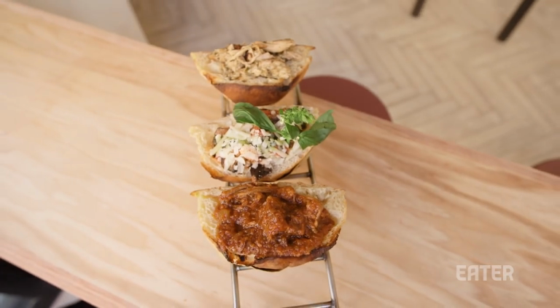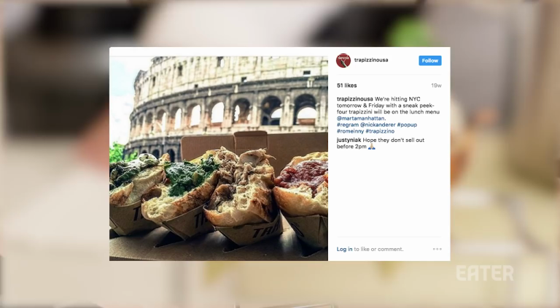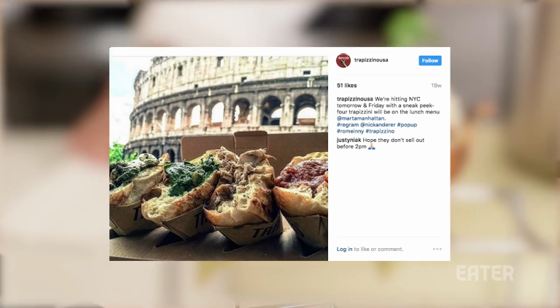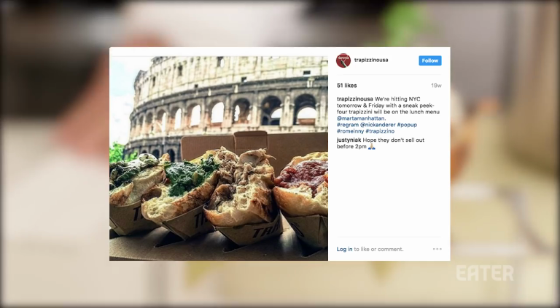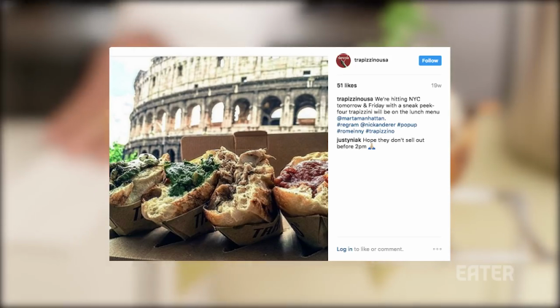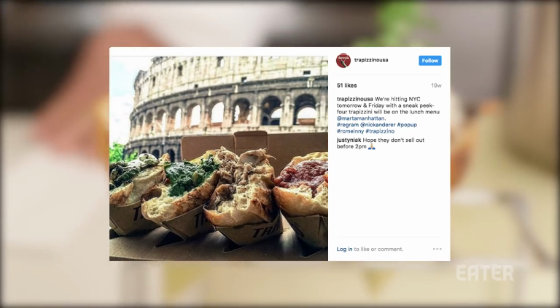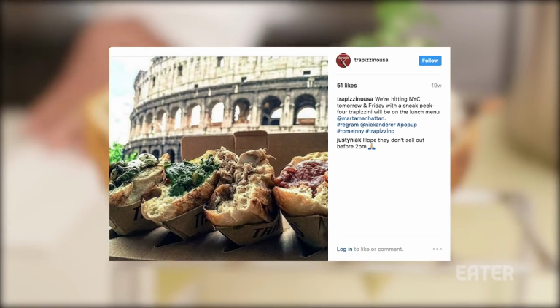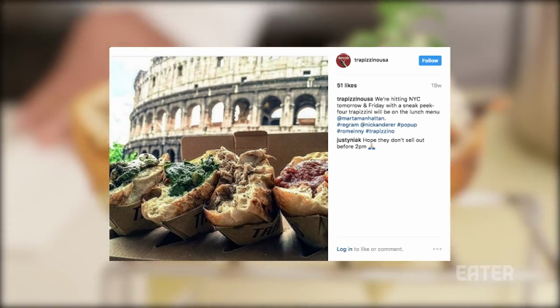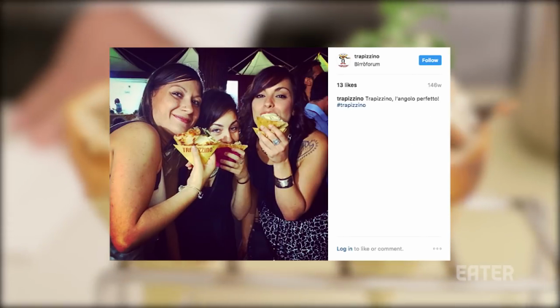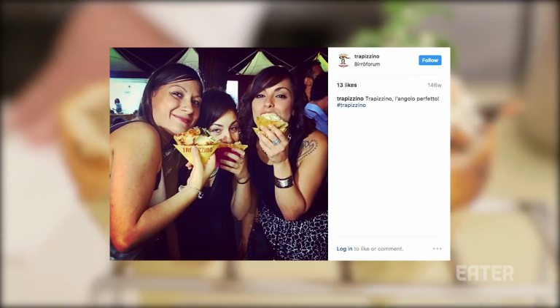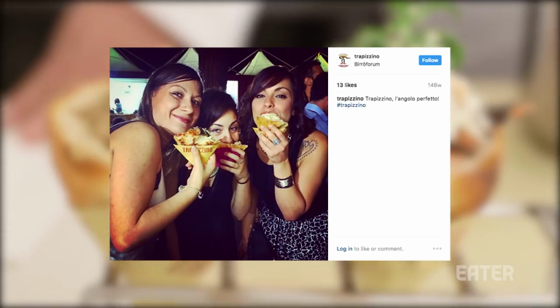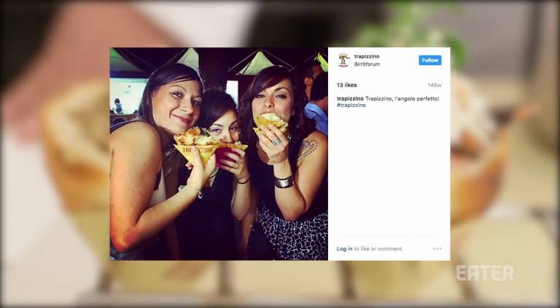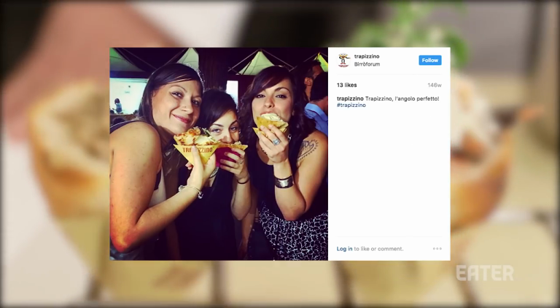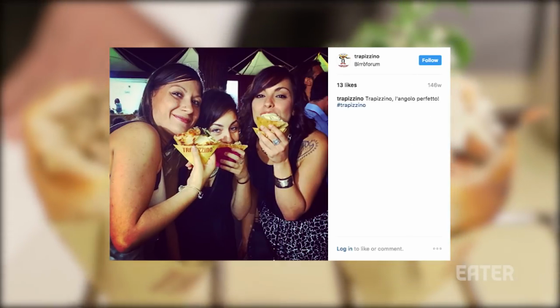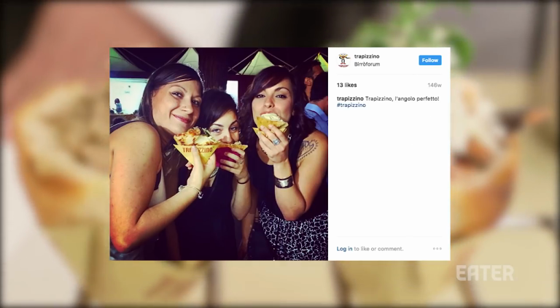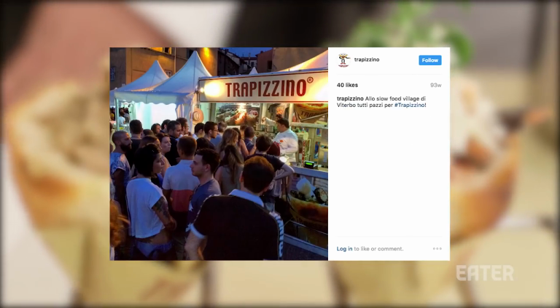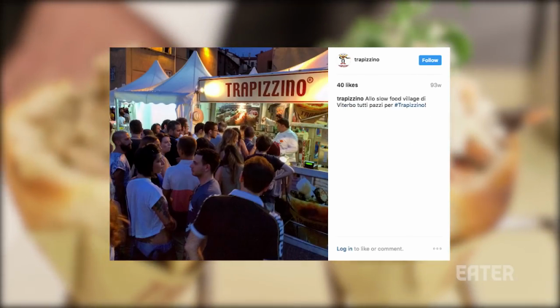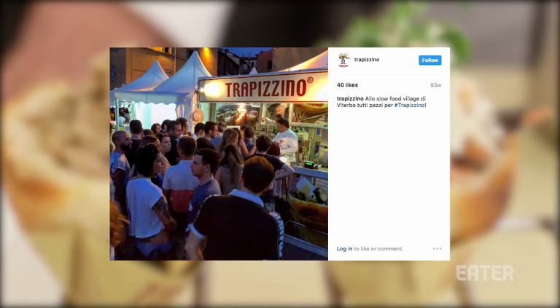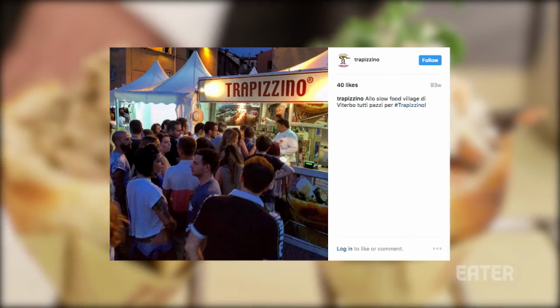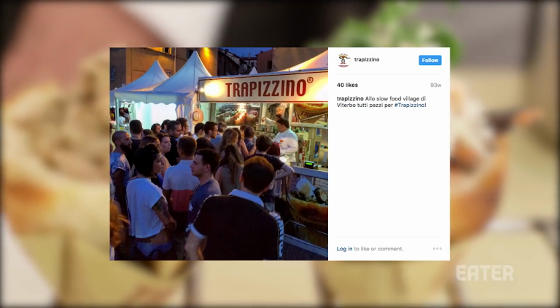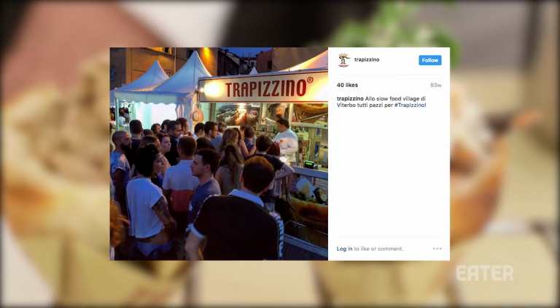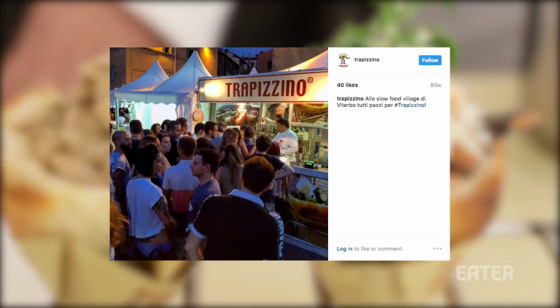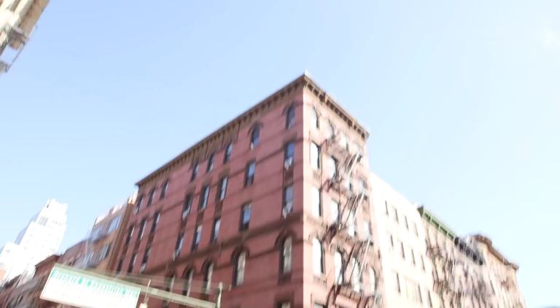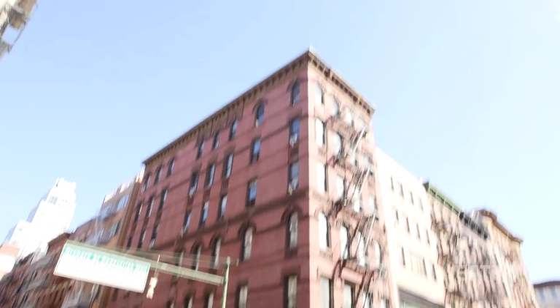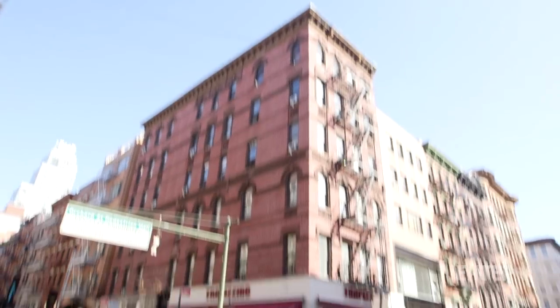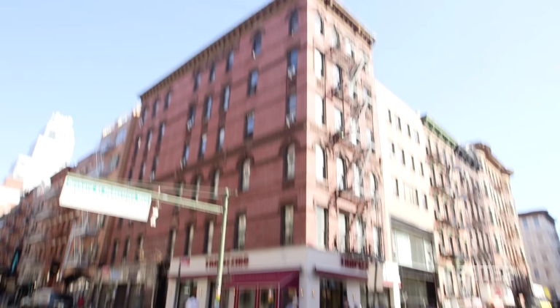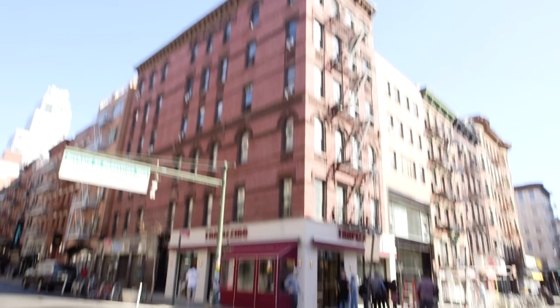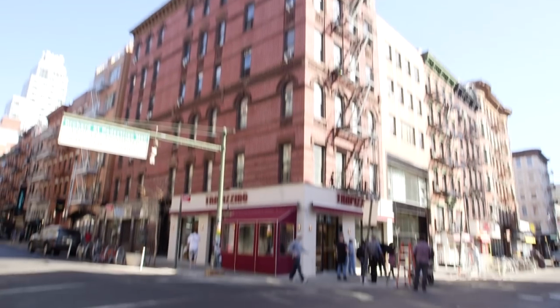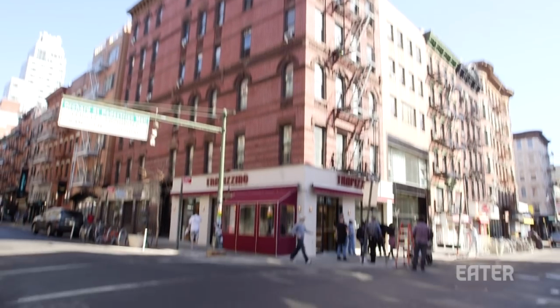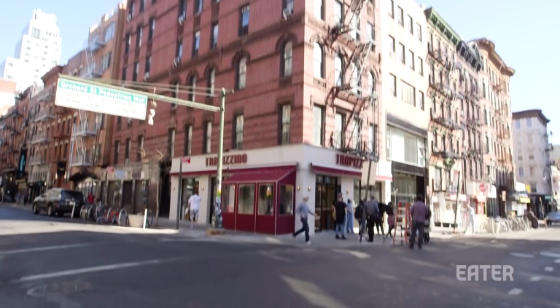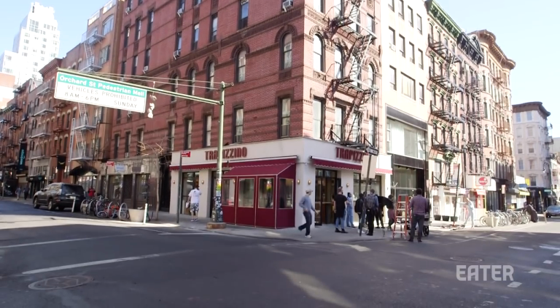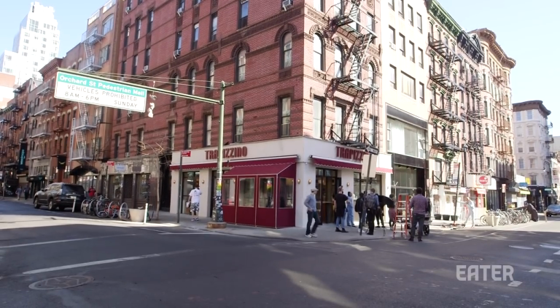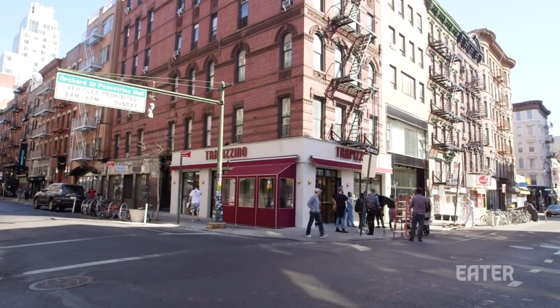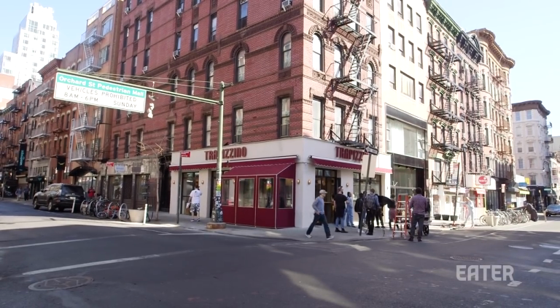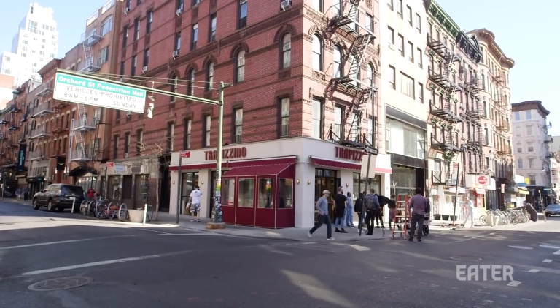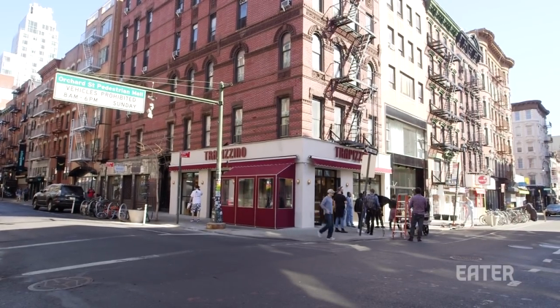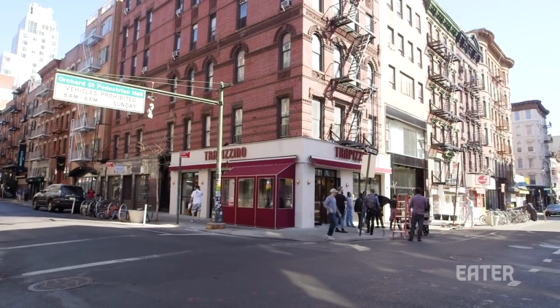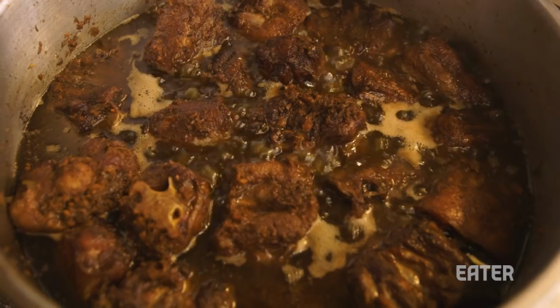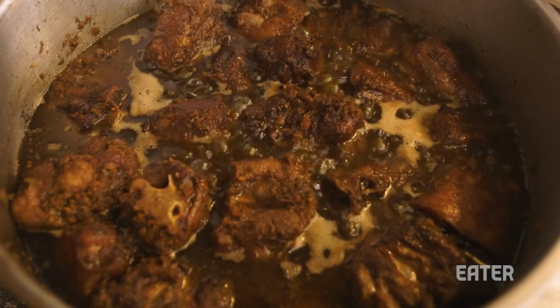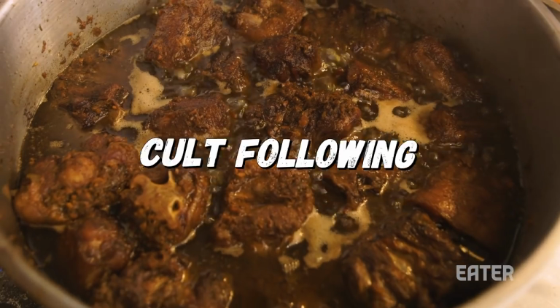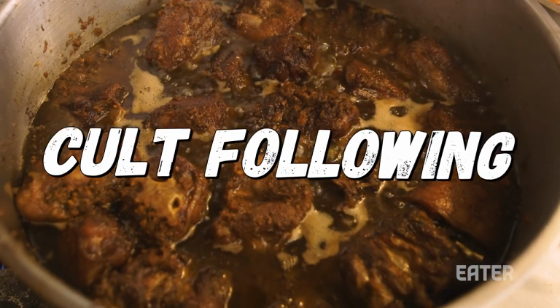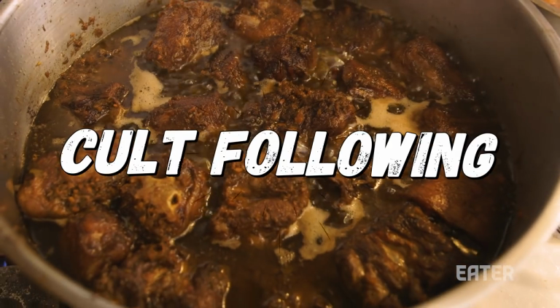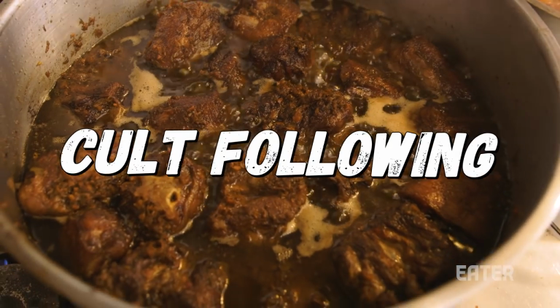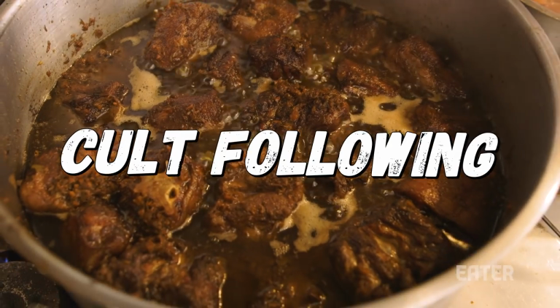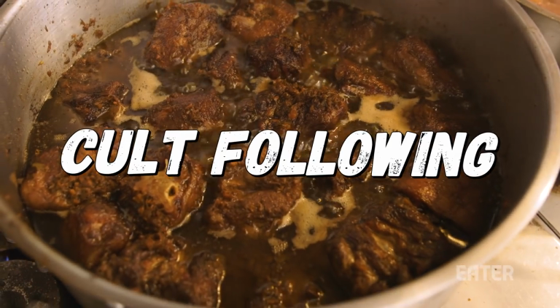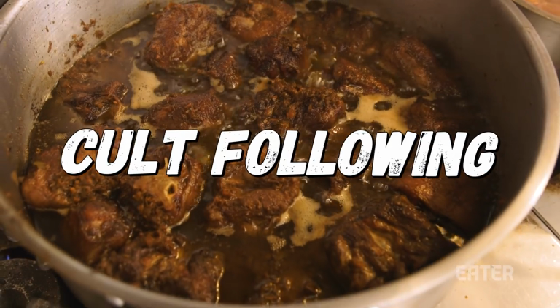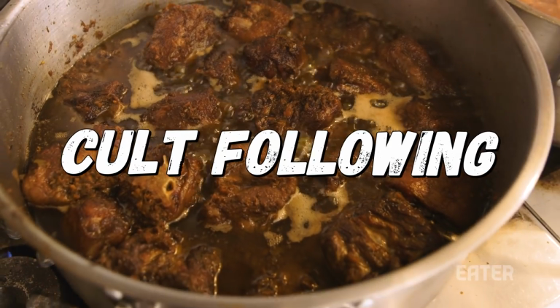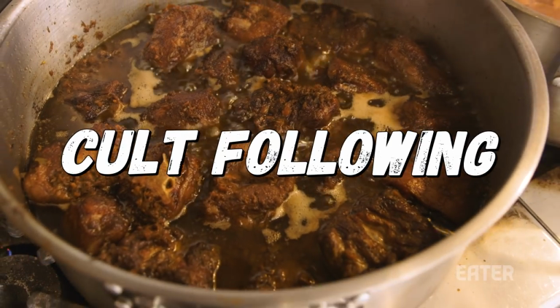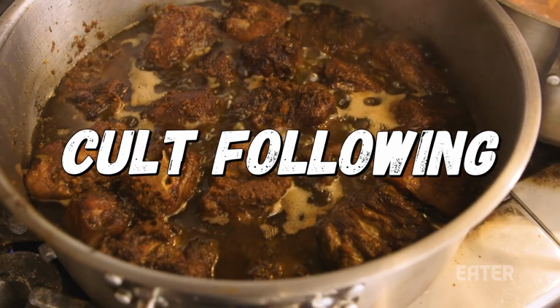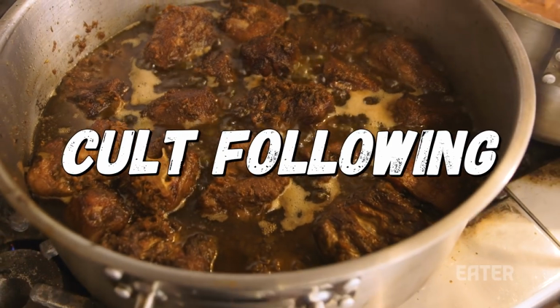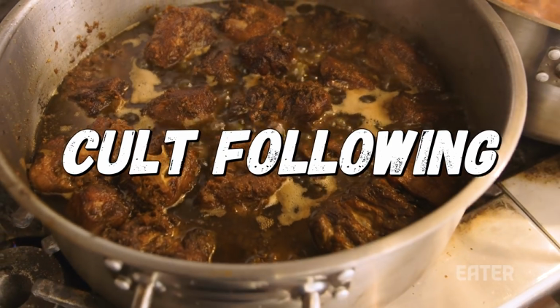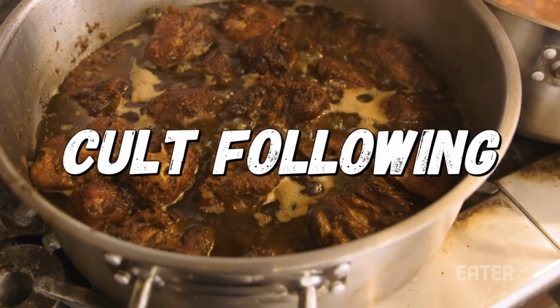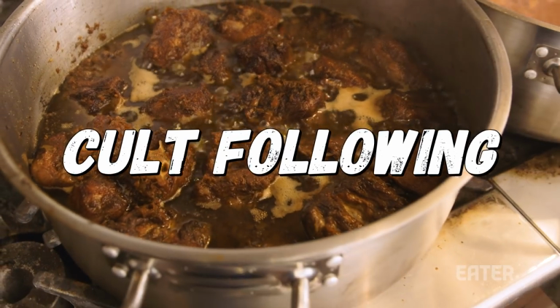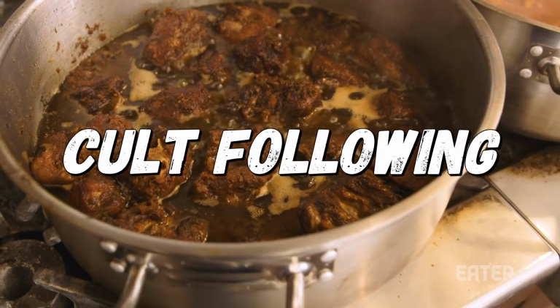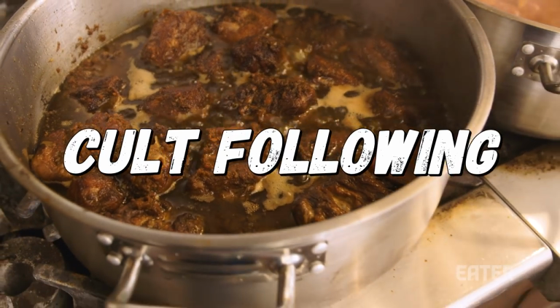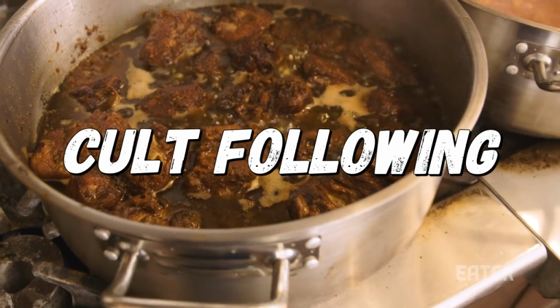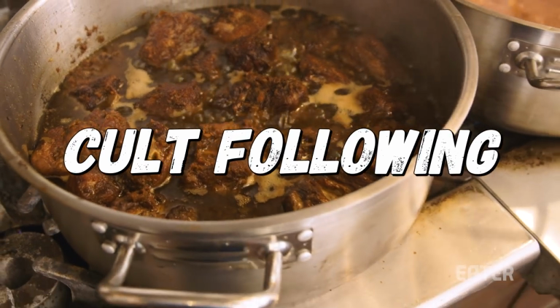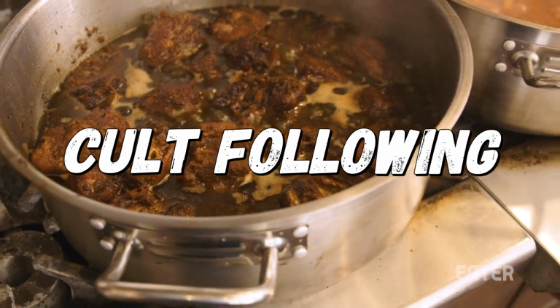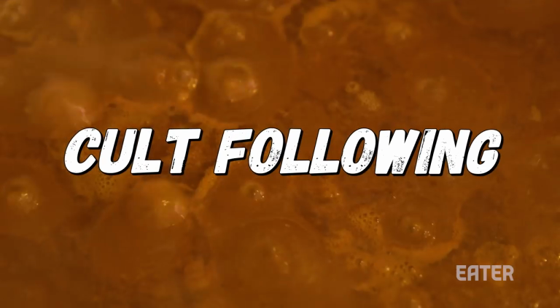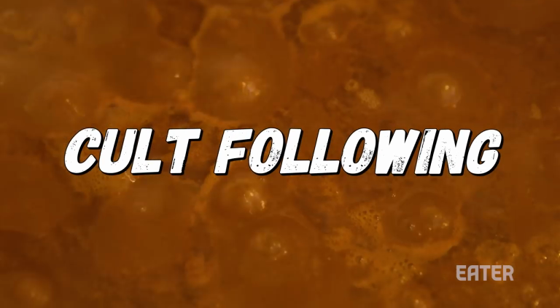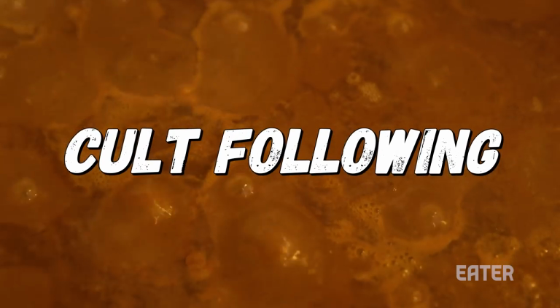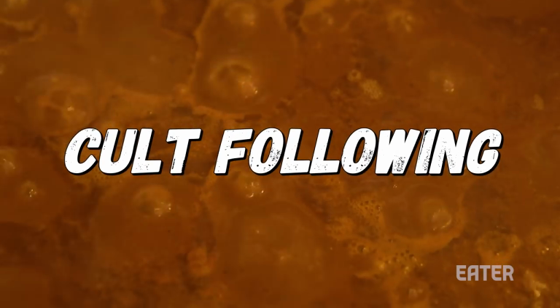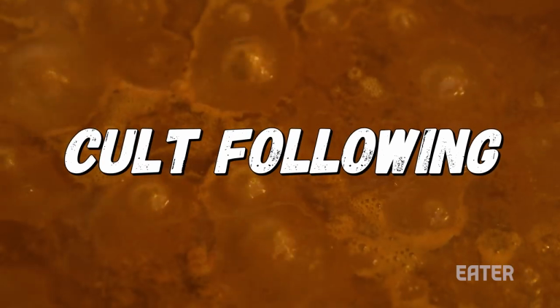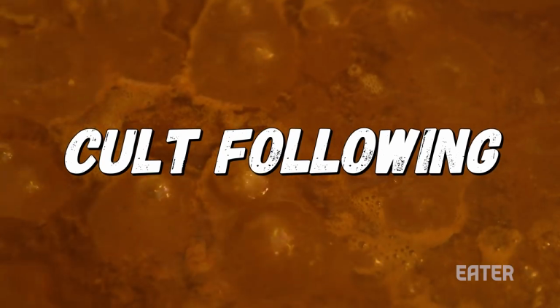Now with his success, he has opened the first US location here in New York City.